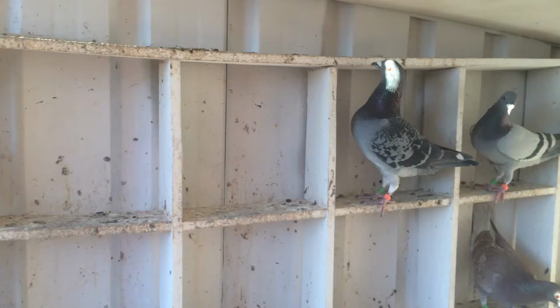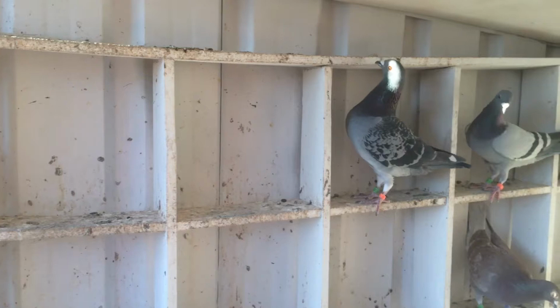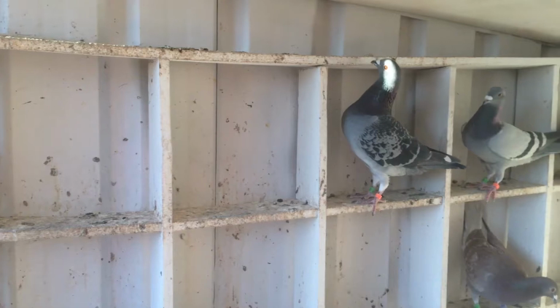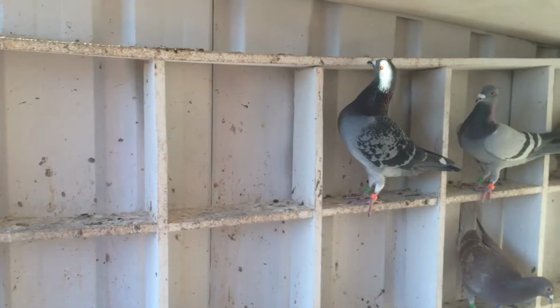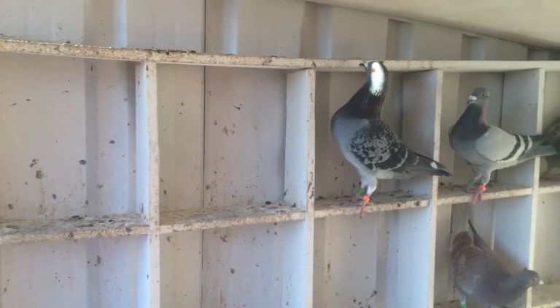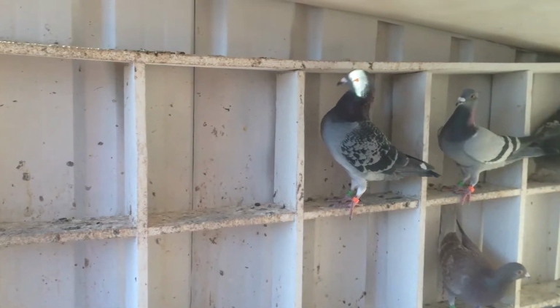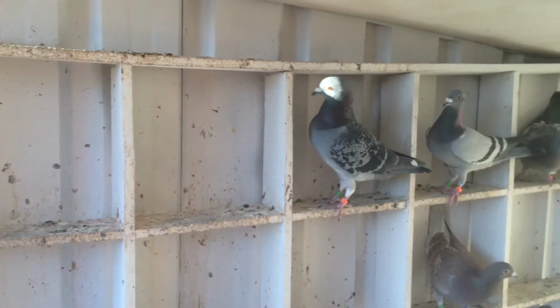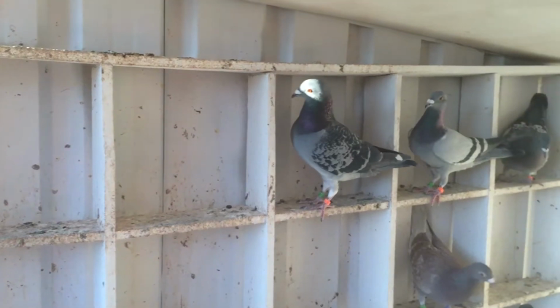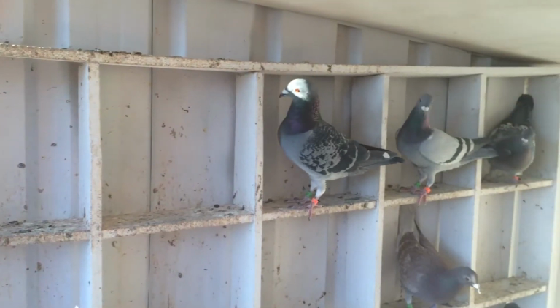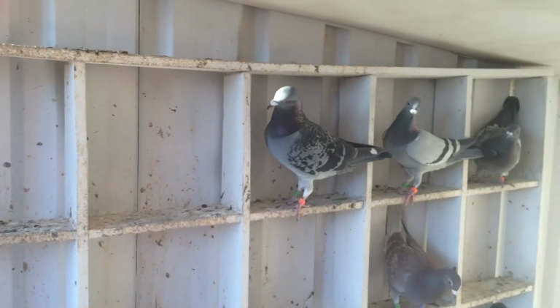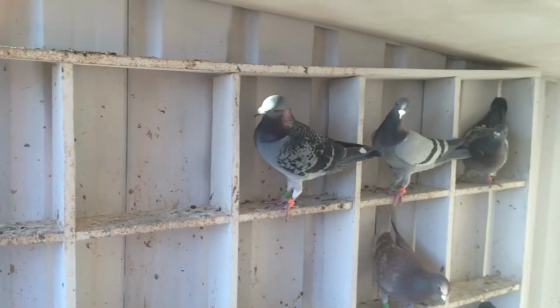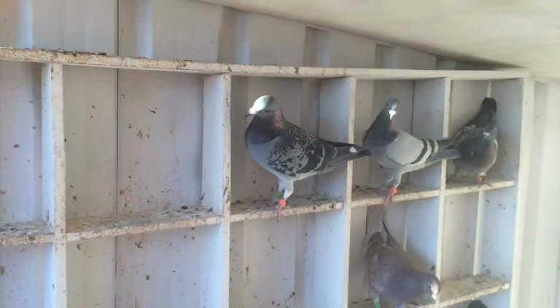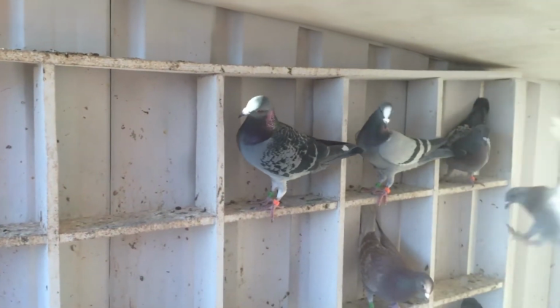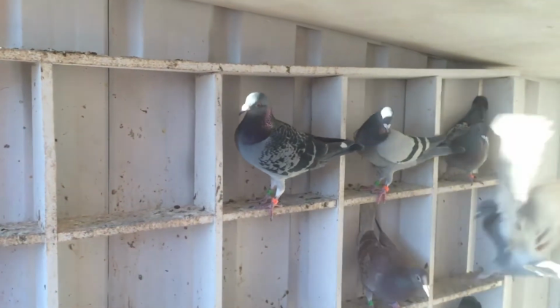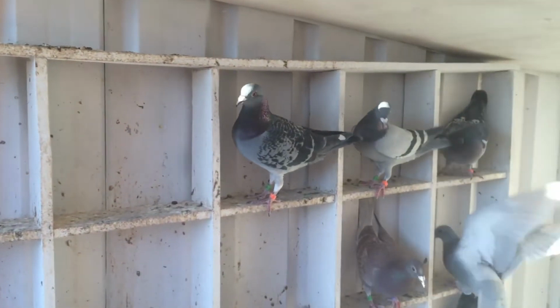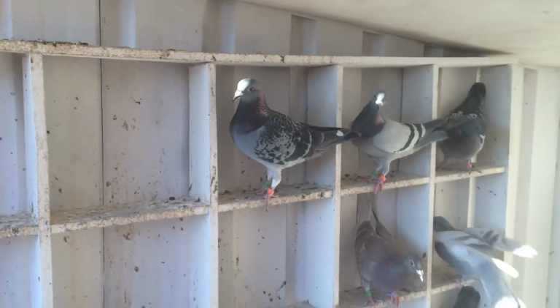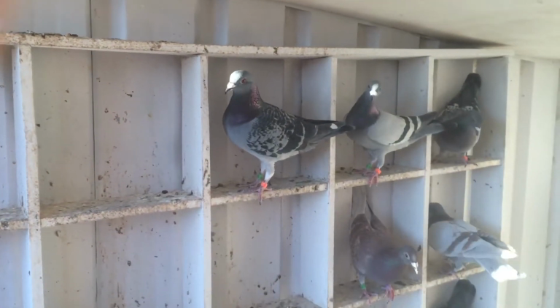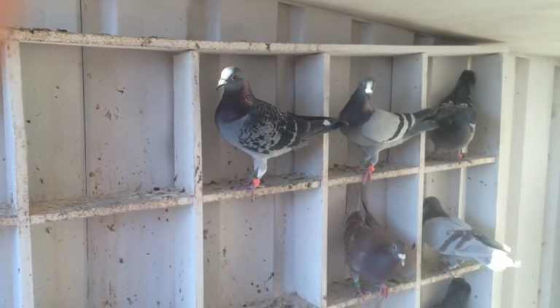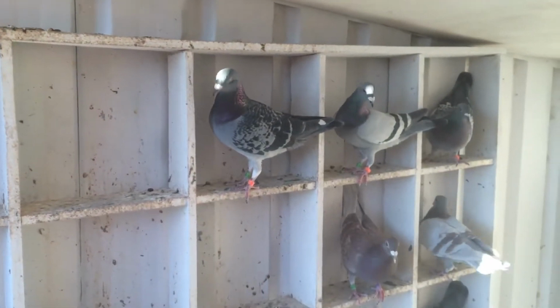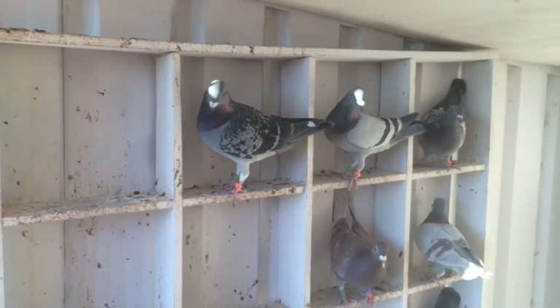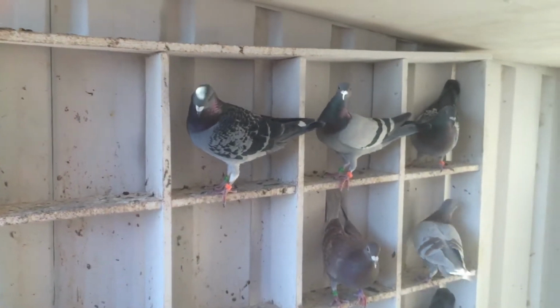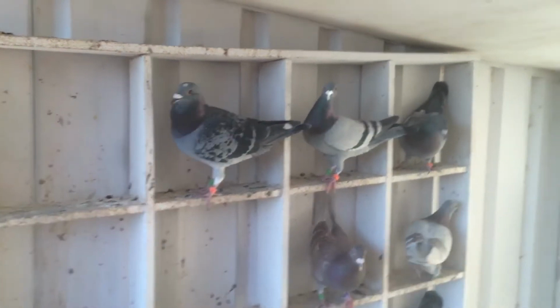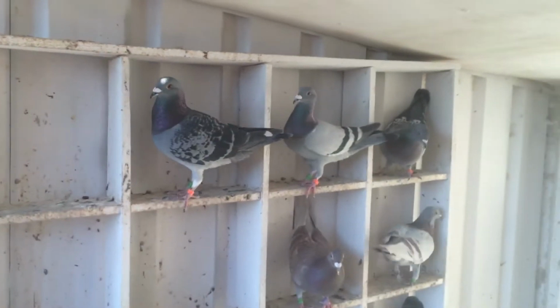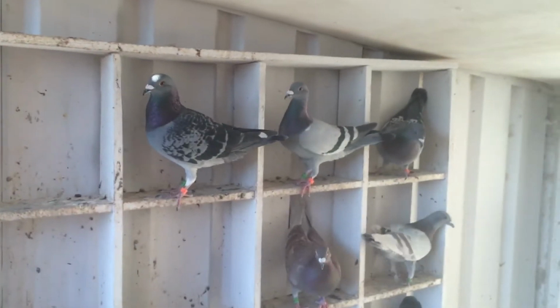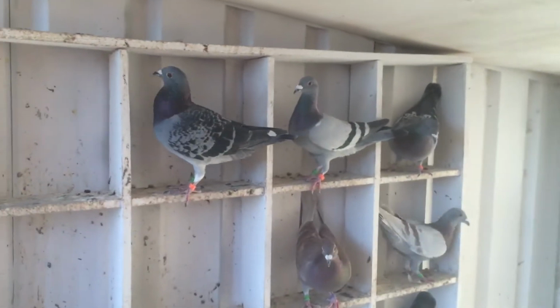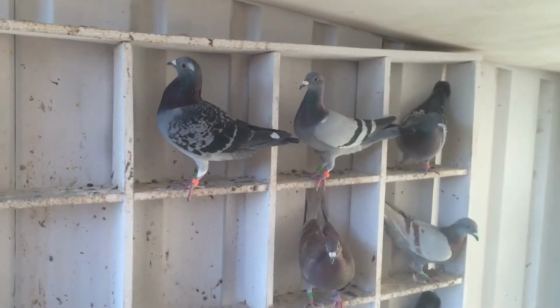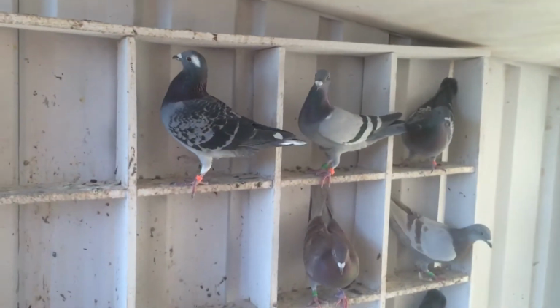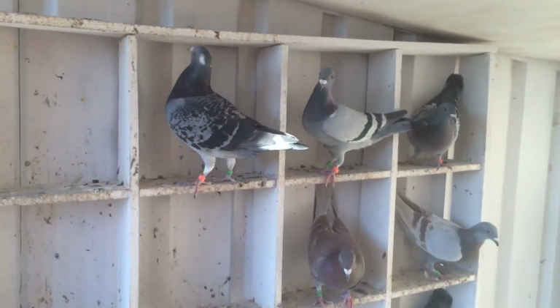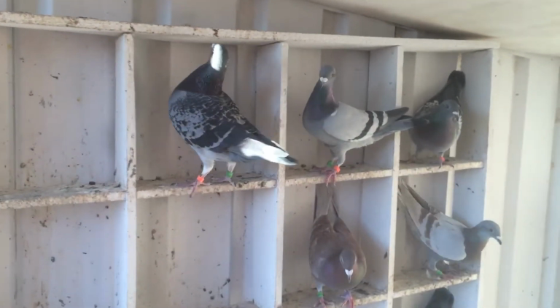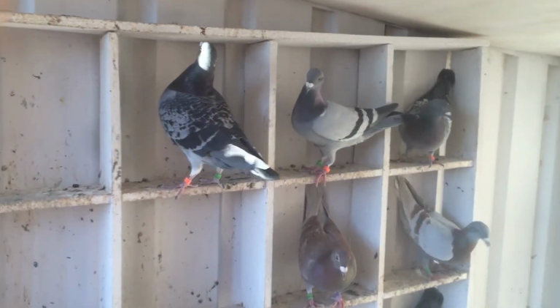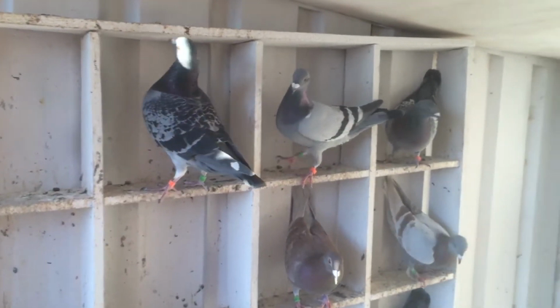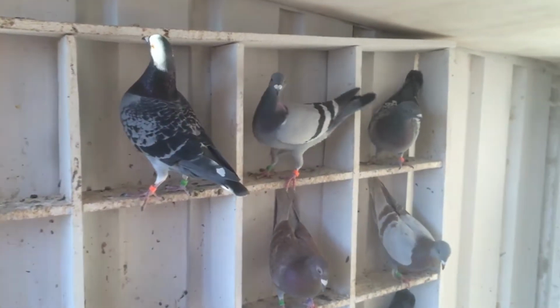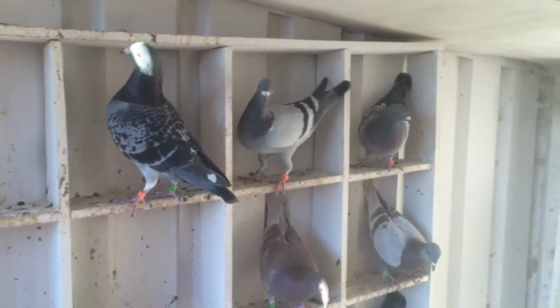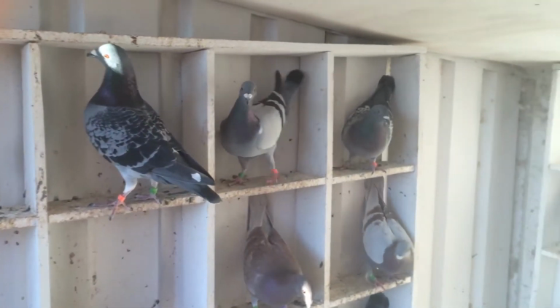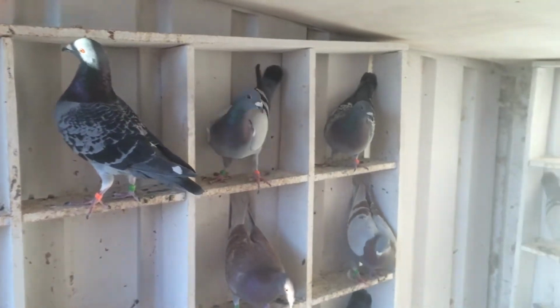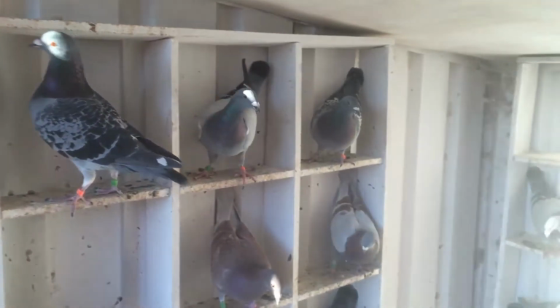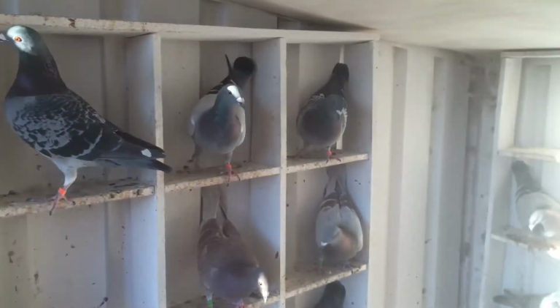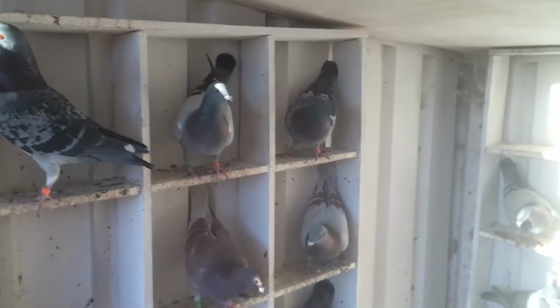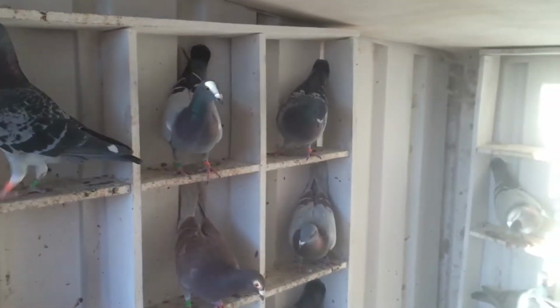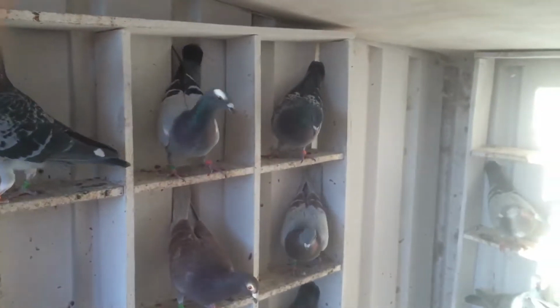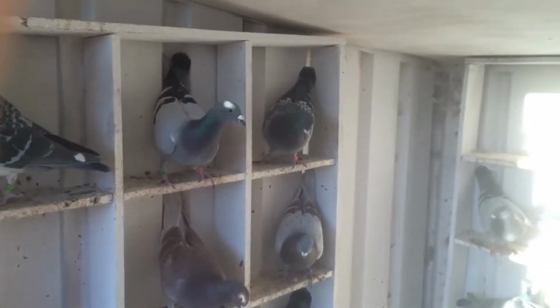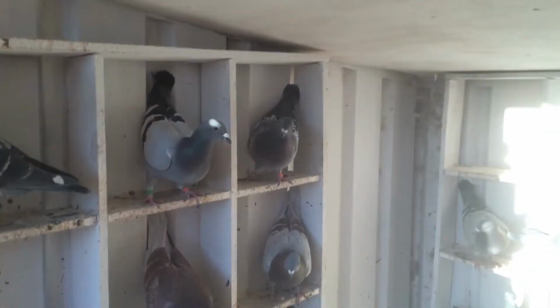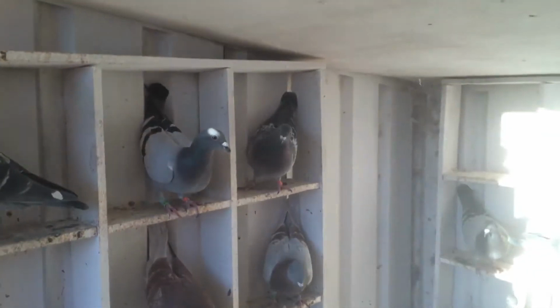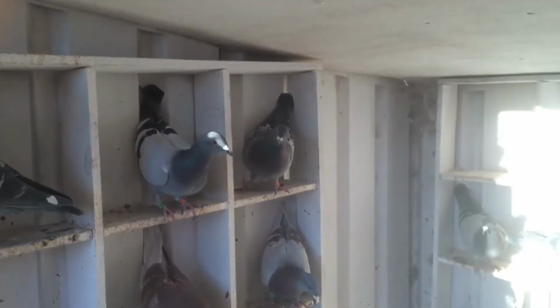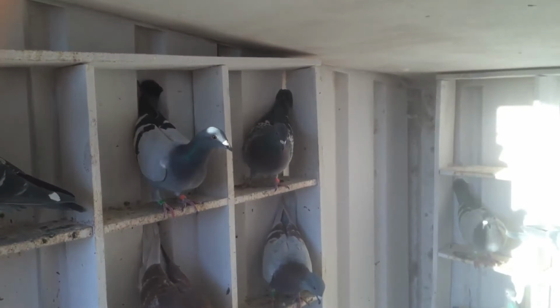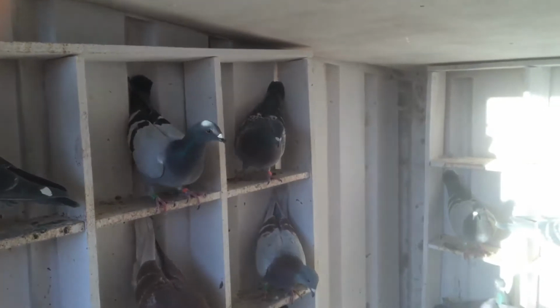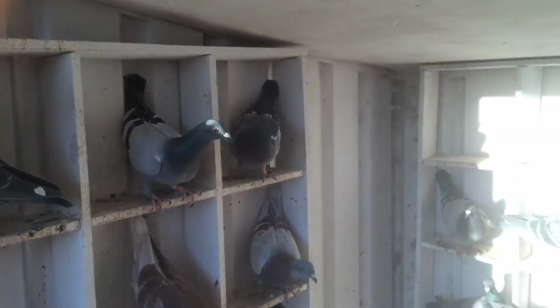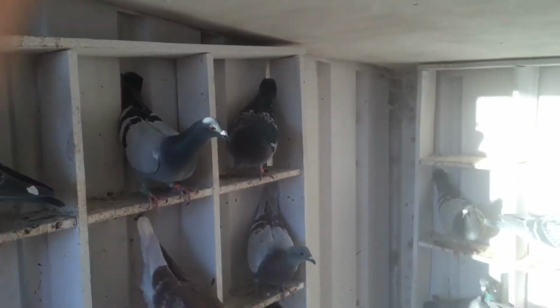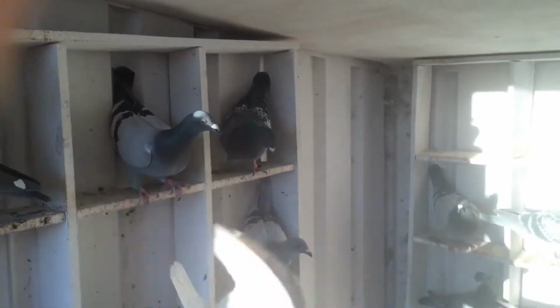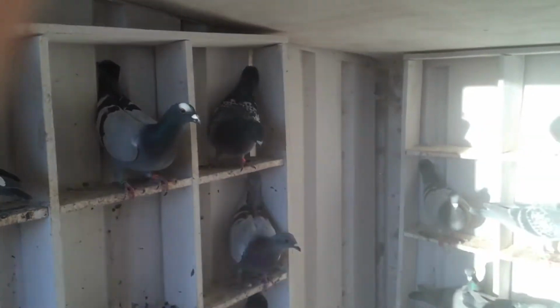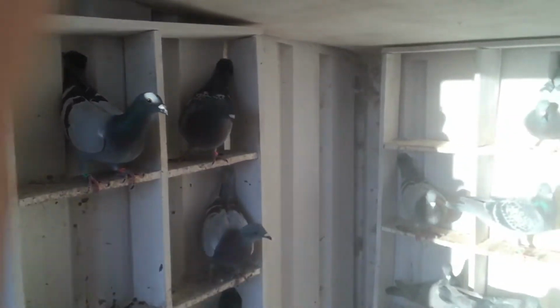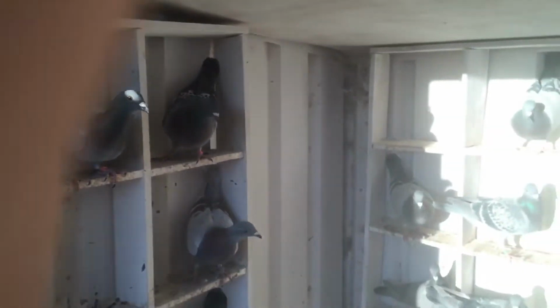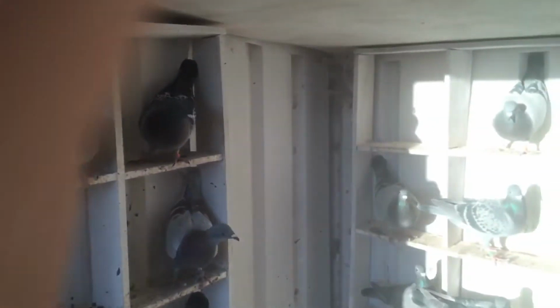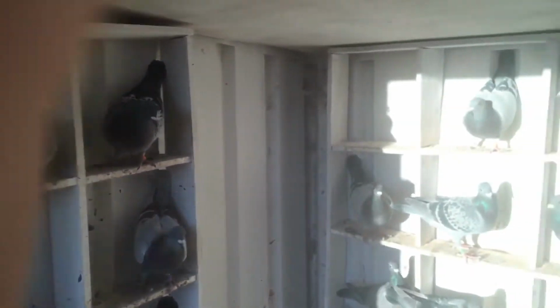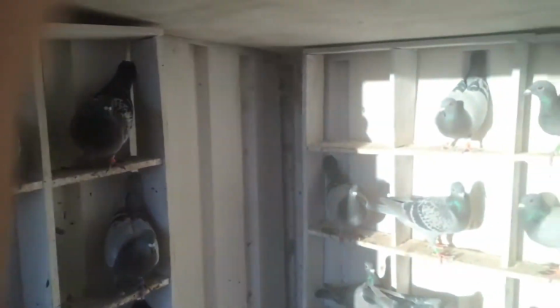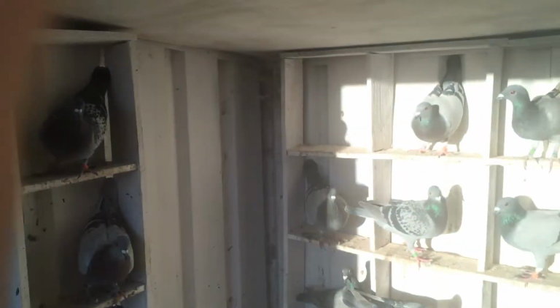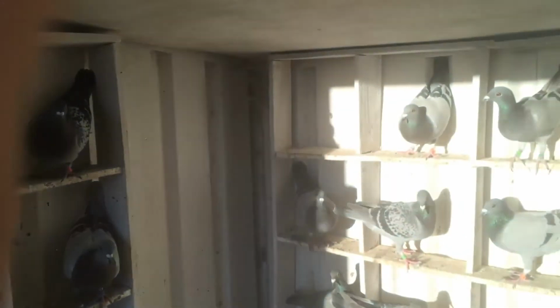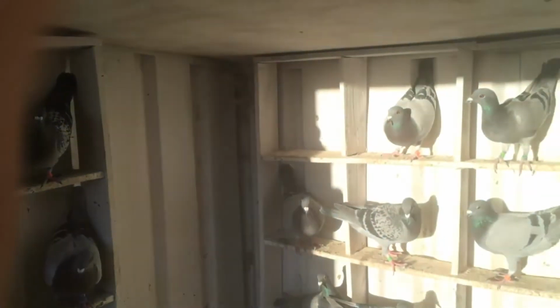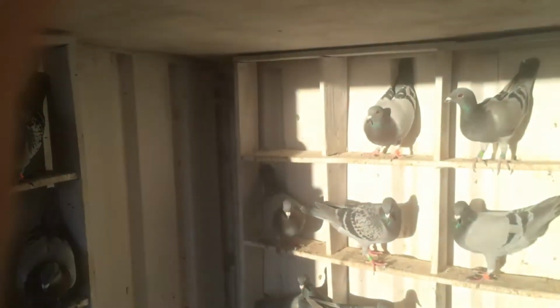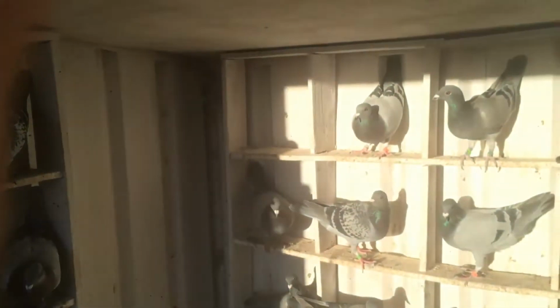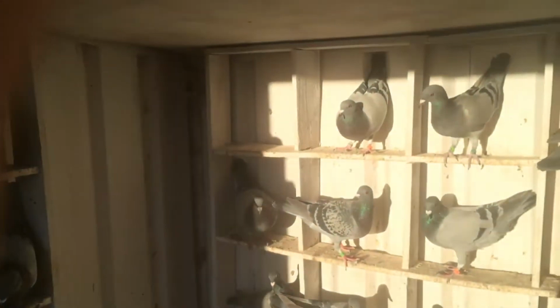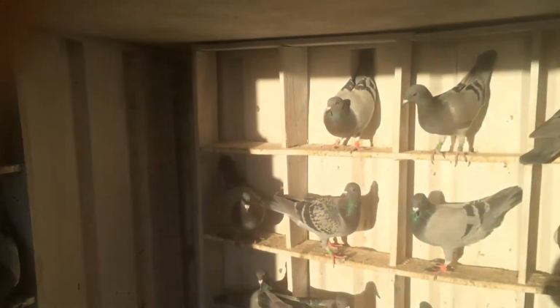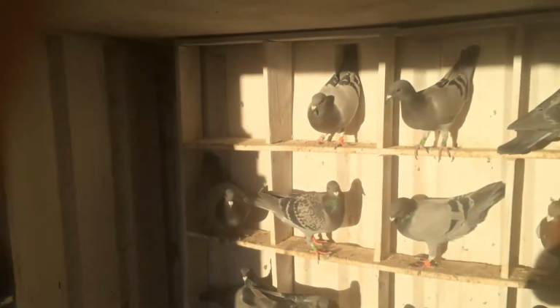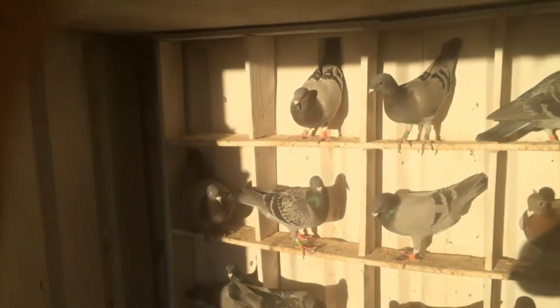All righty-o, just a quick video of the birds. Seem to do one every year, but here we go.